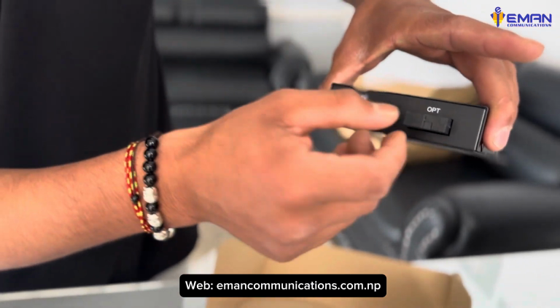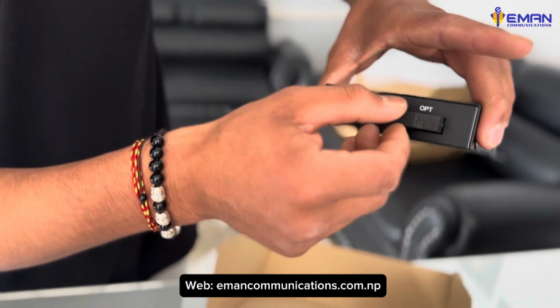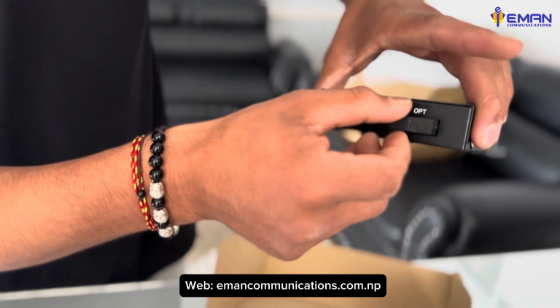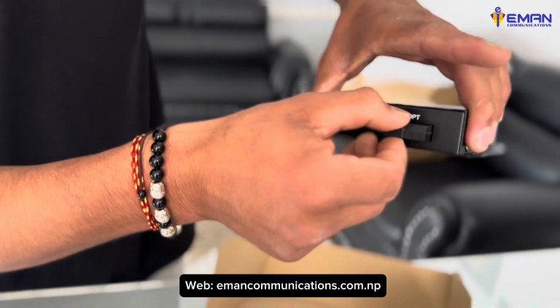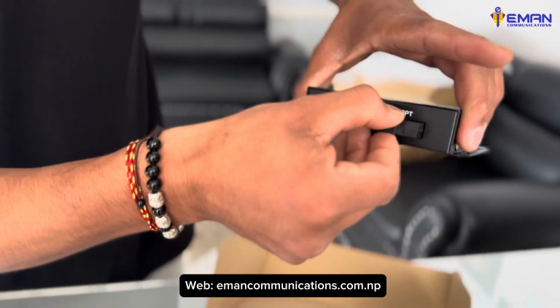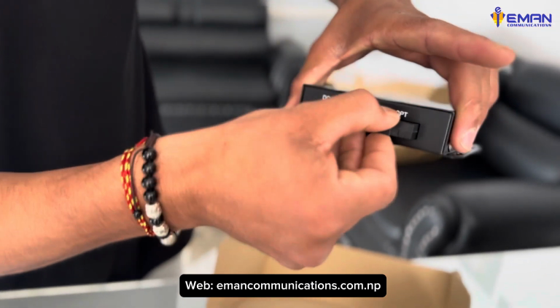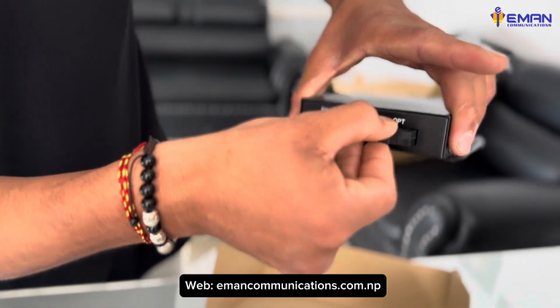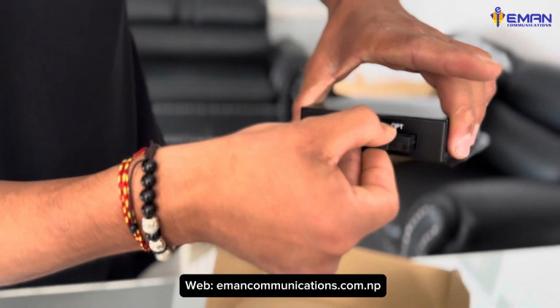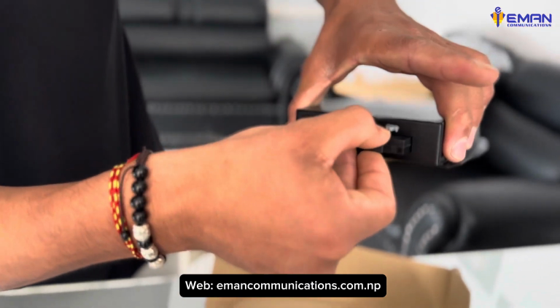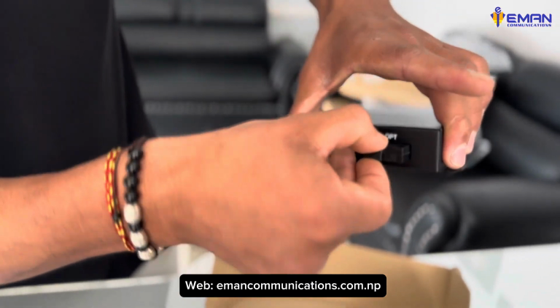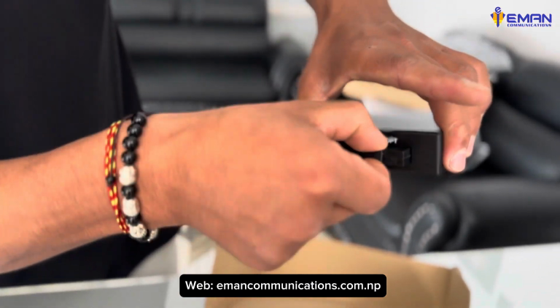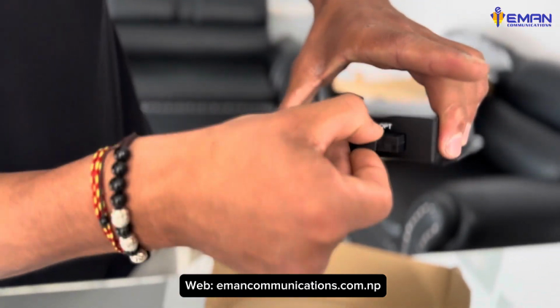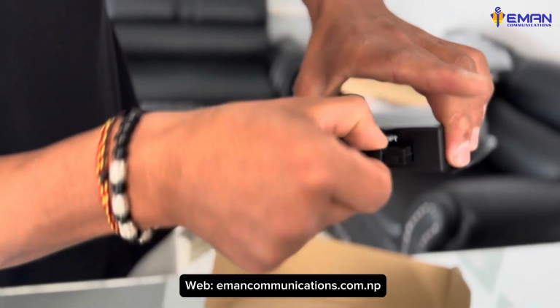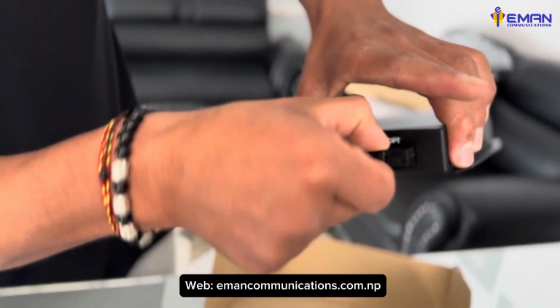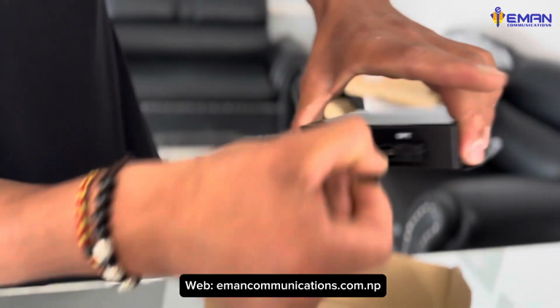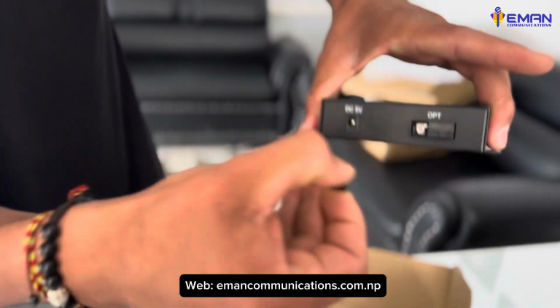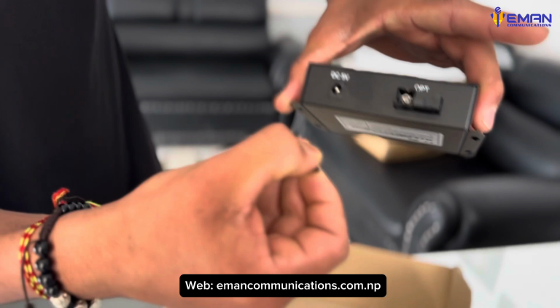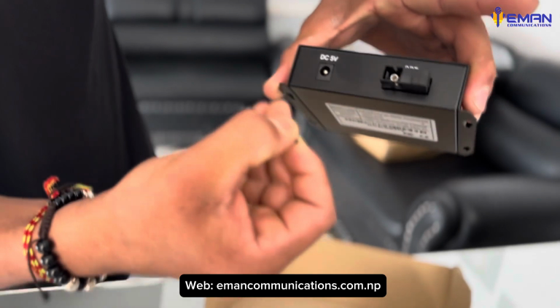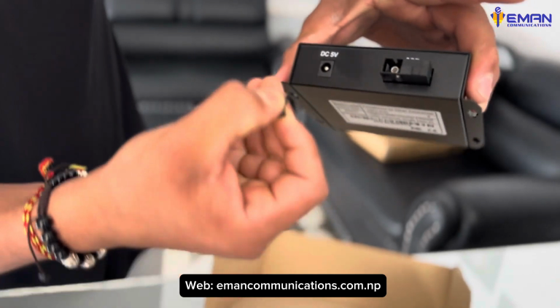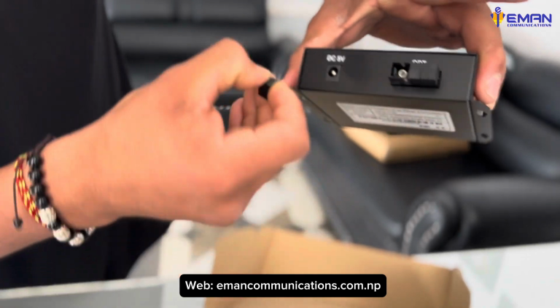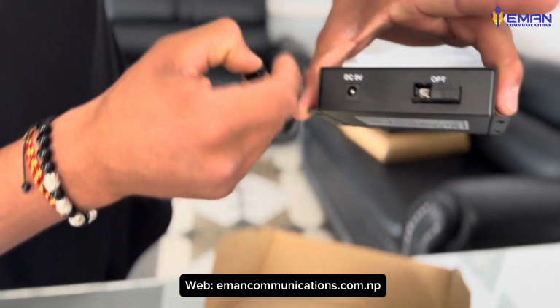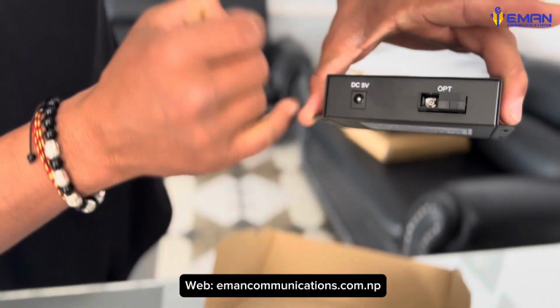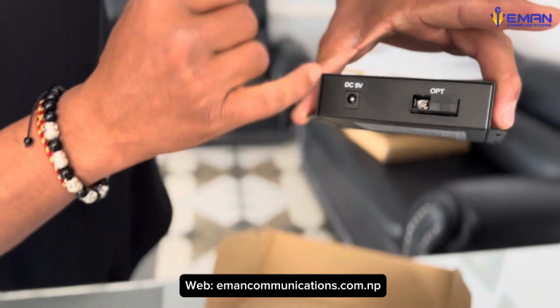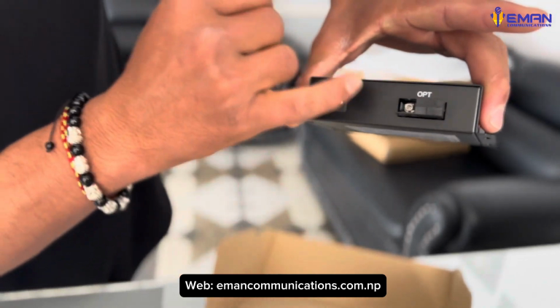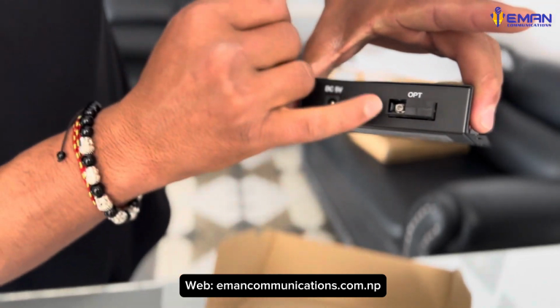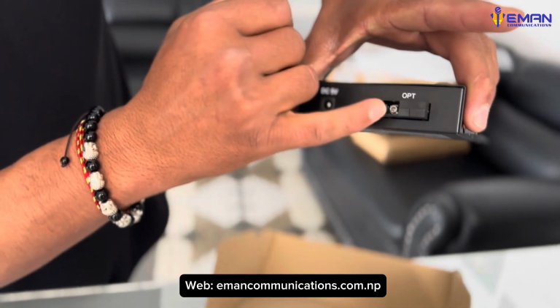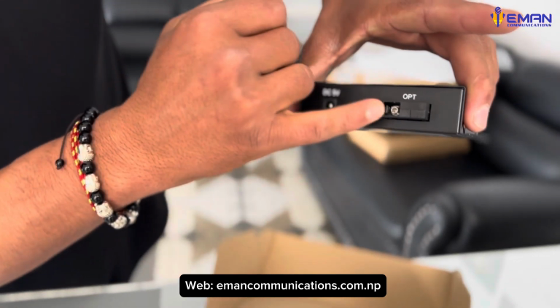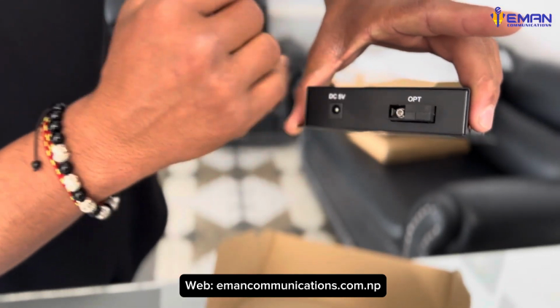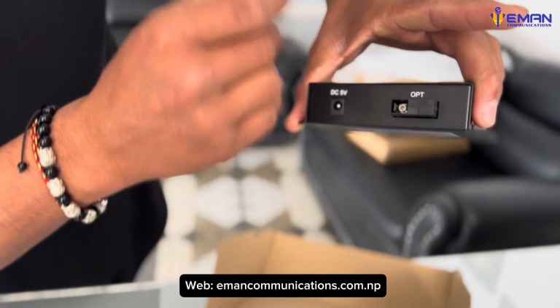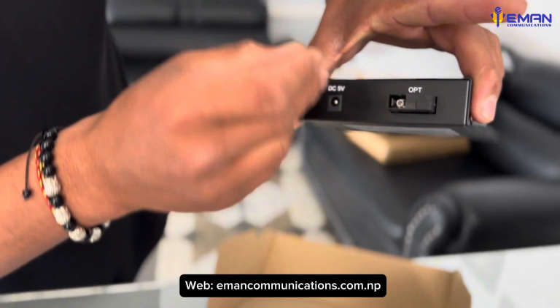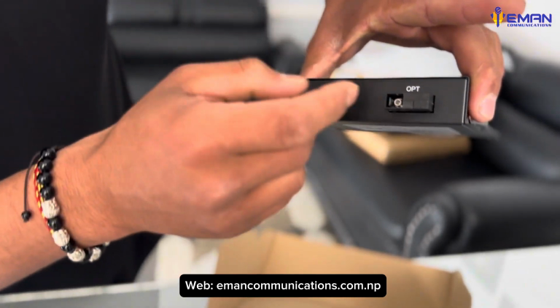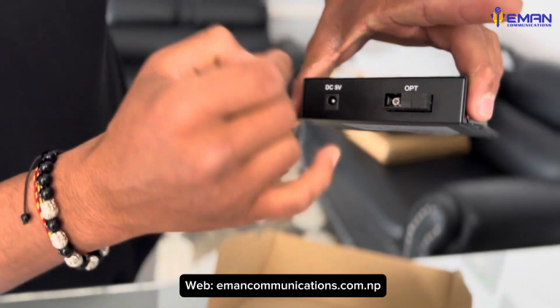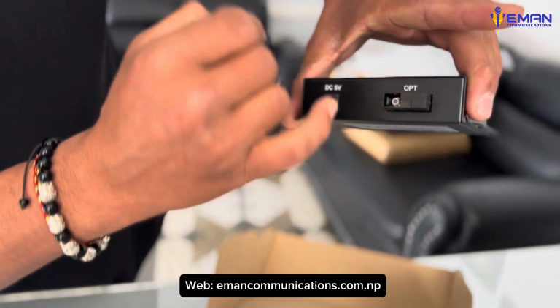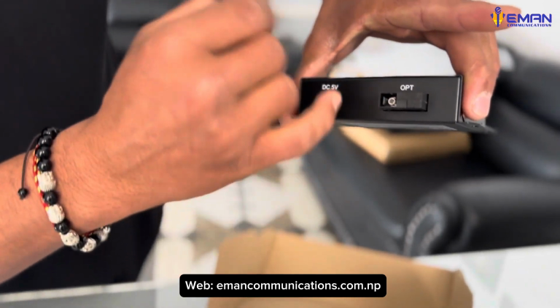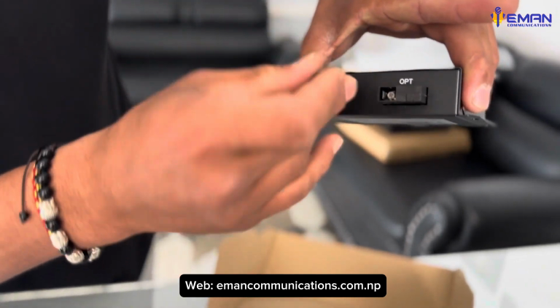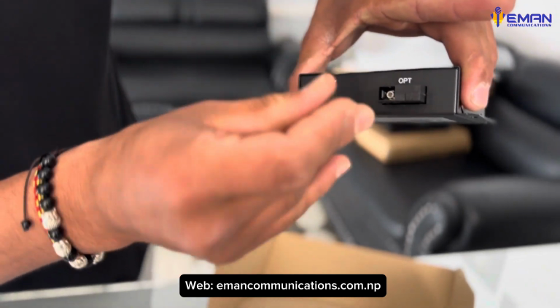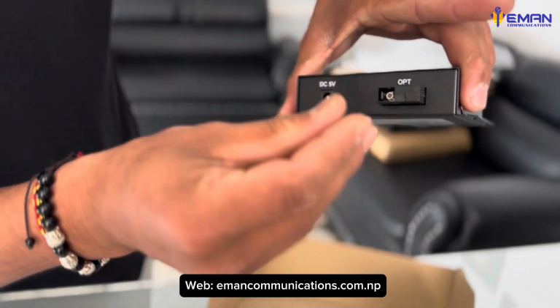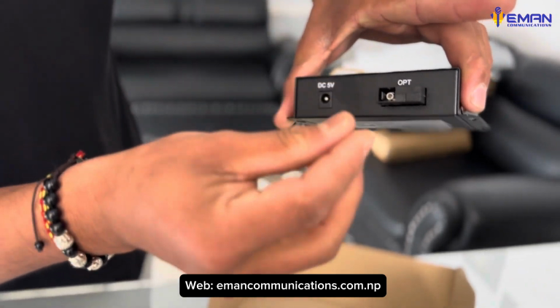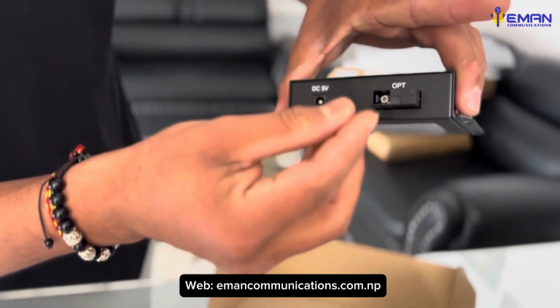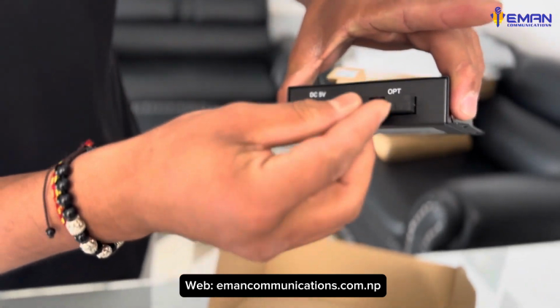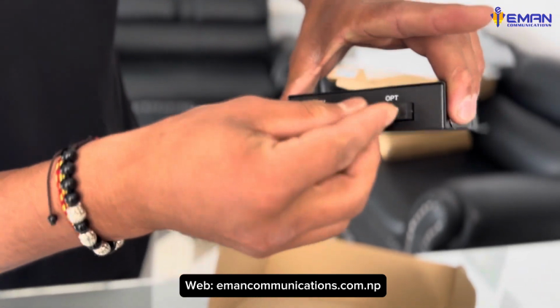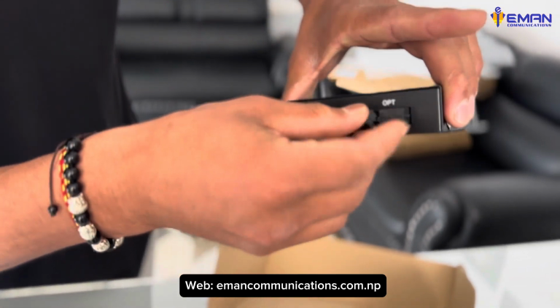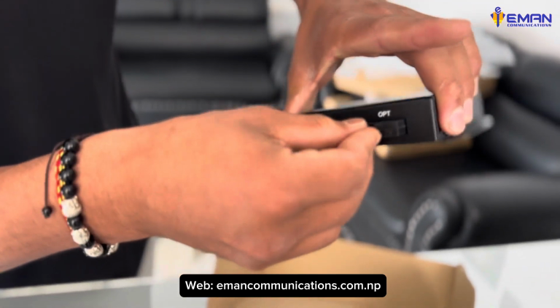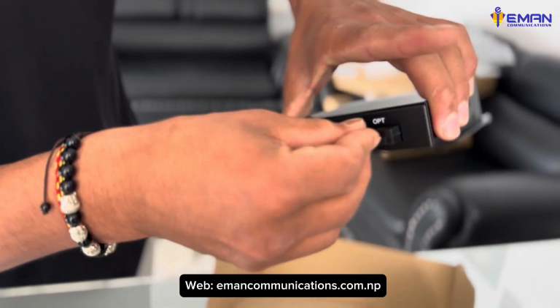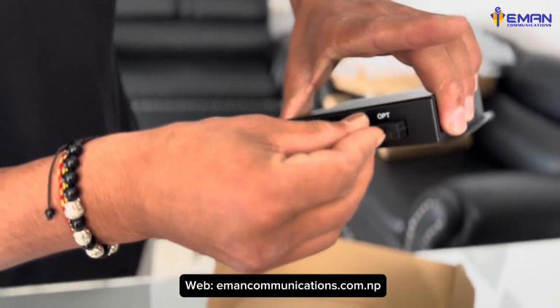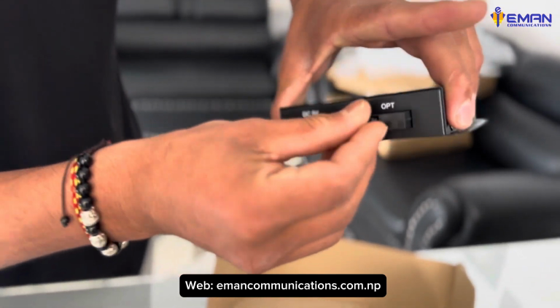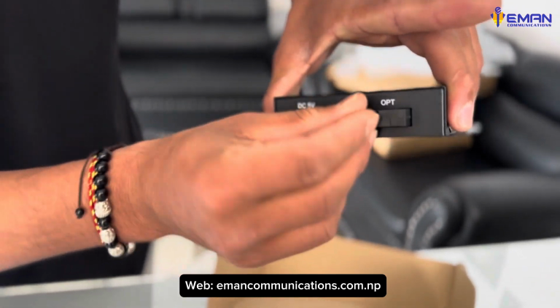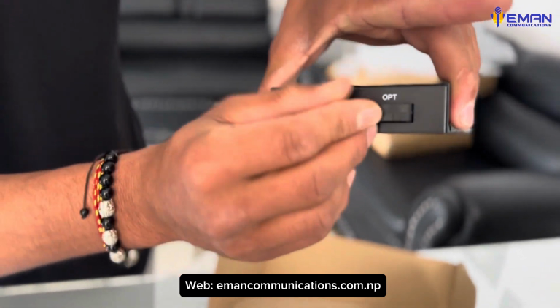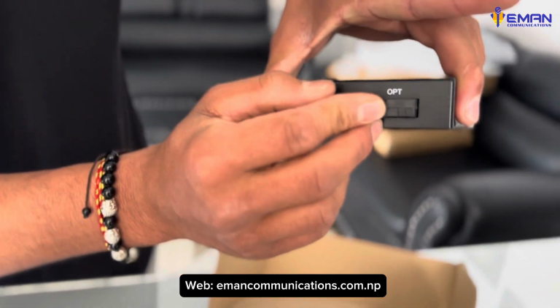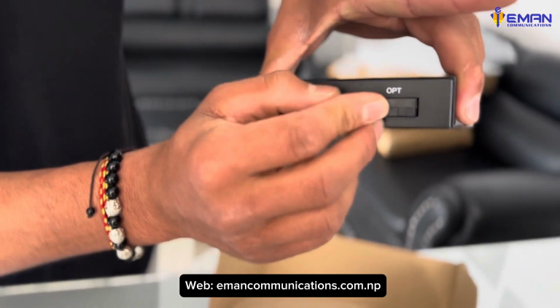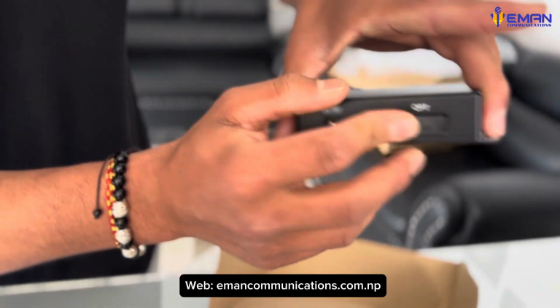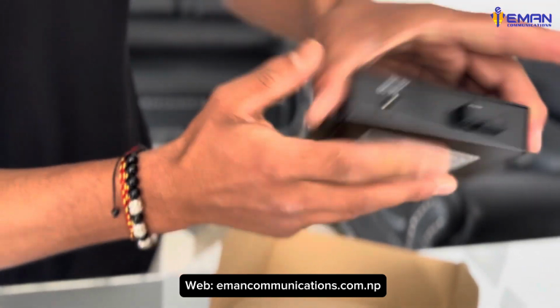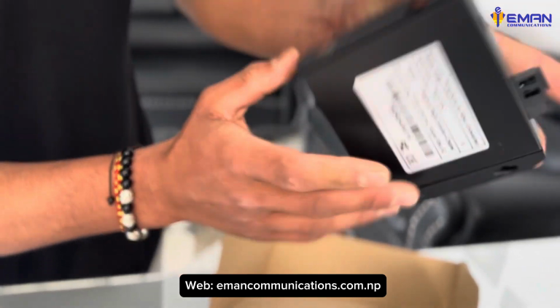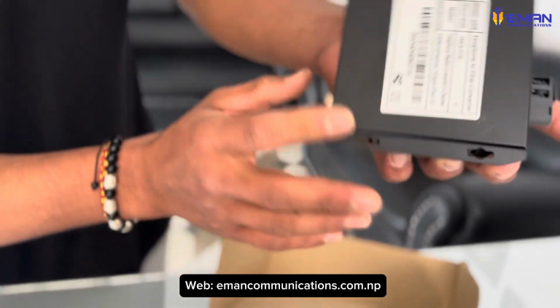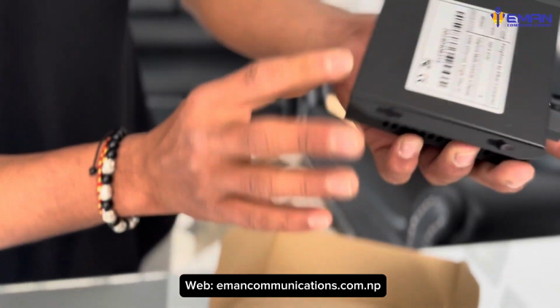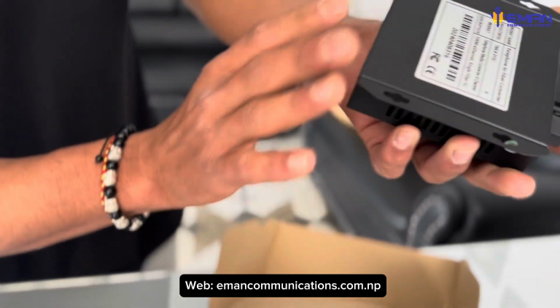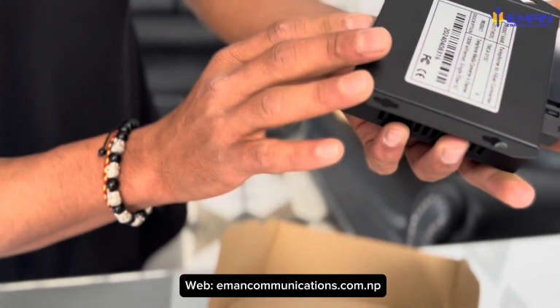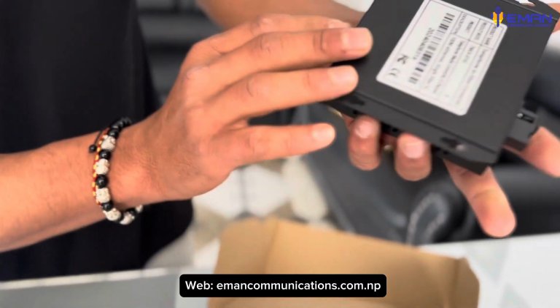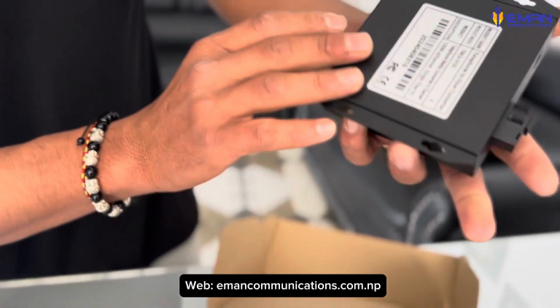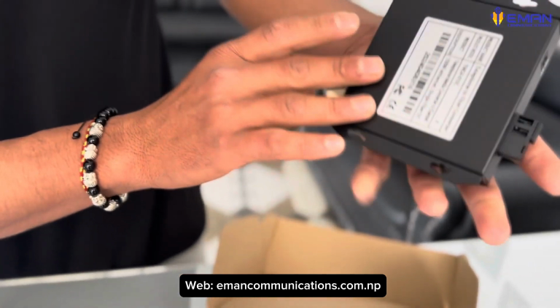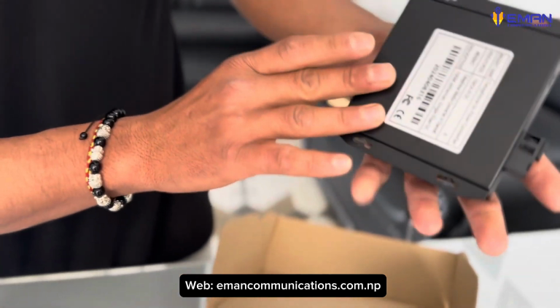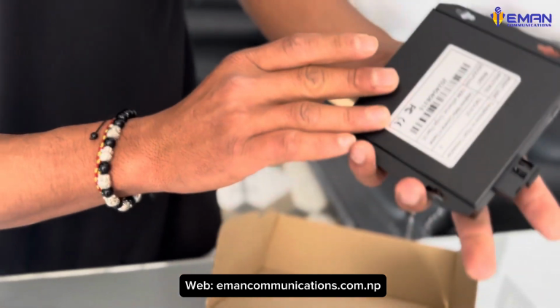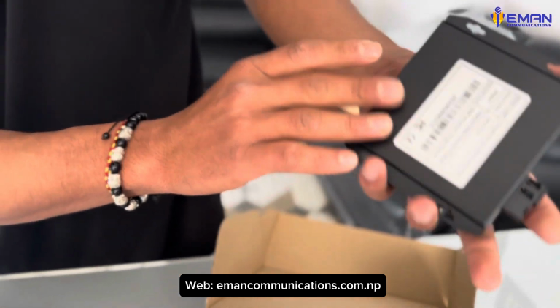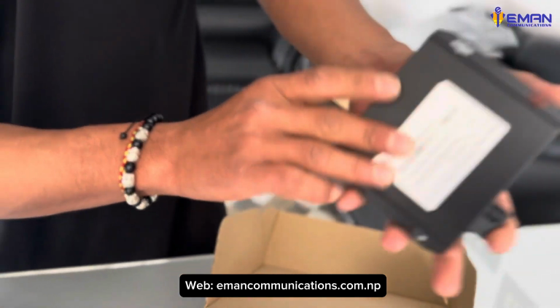The fiber connector is the SC type — an OTP fiber connector, SC type.